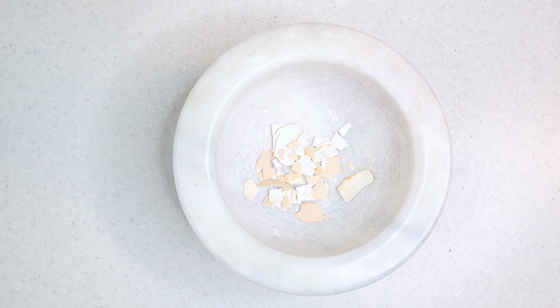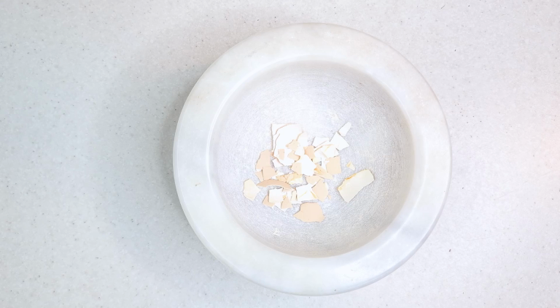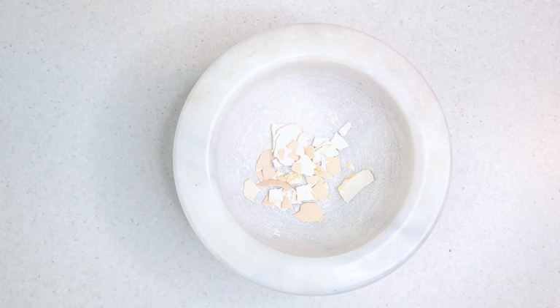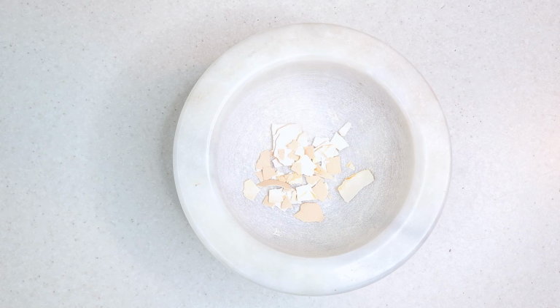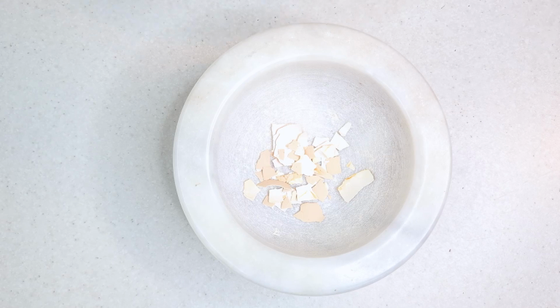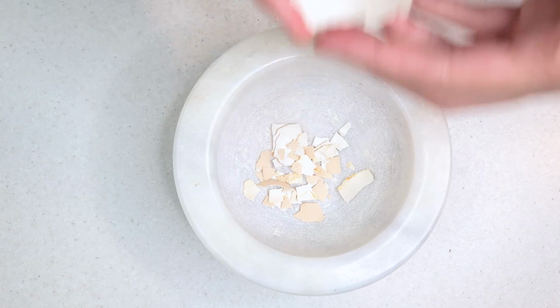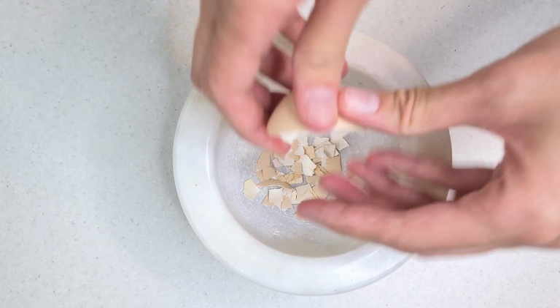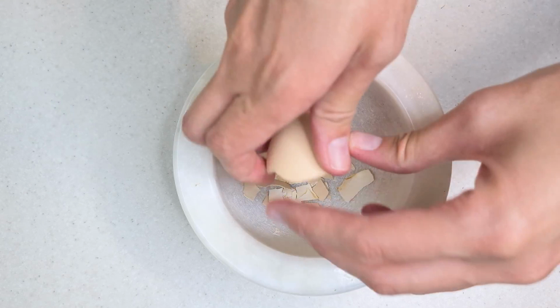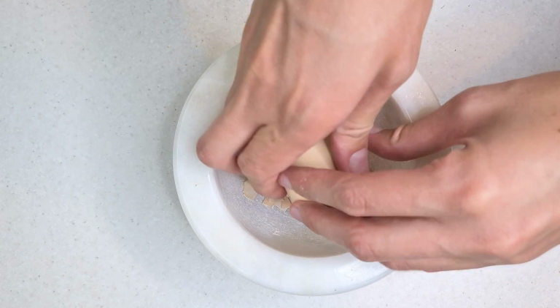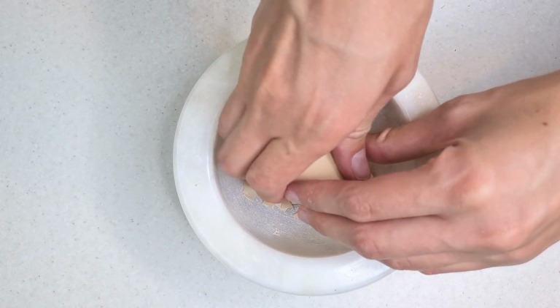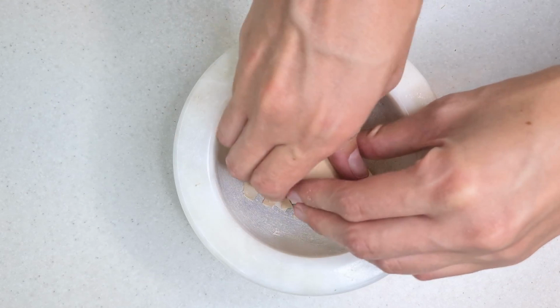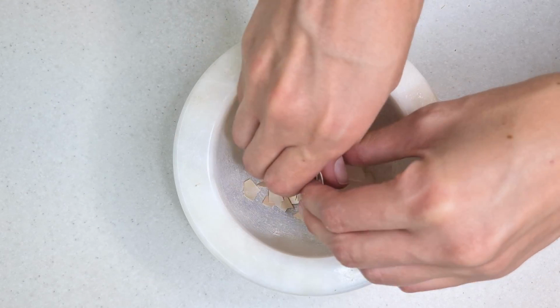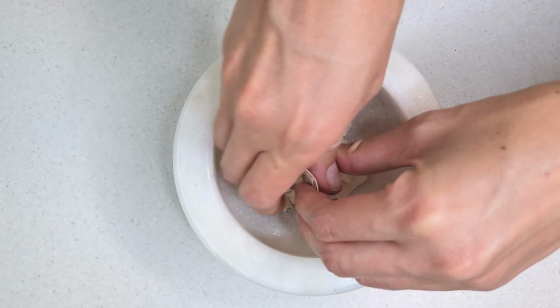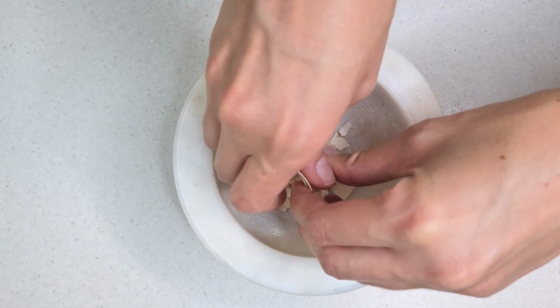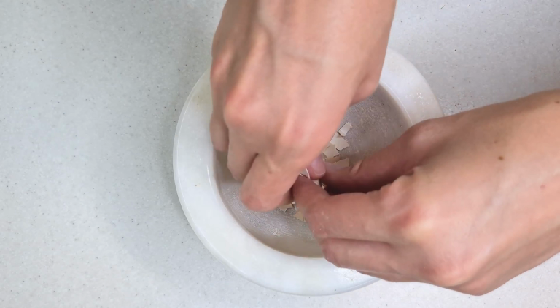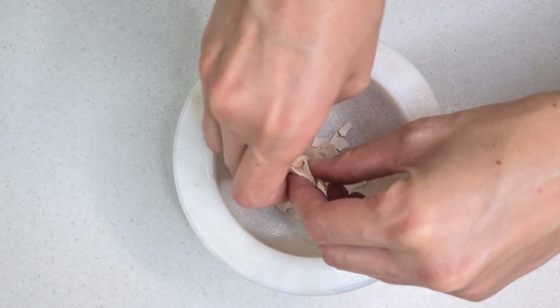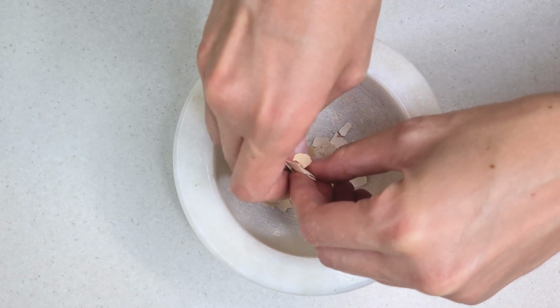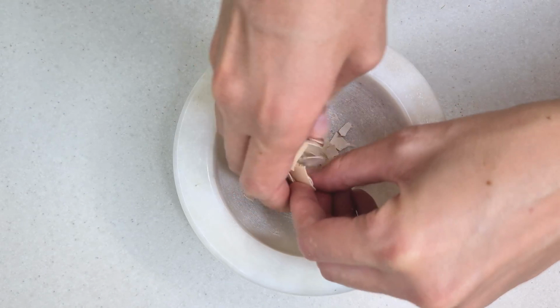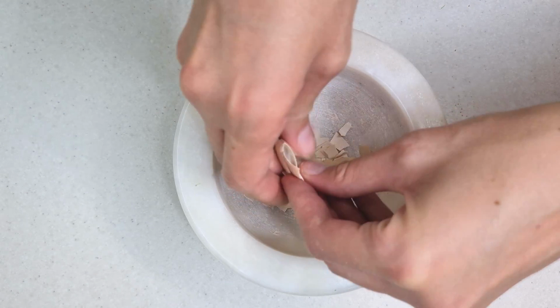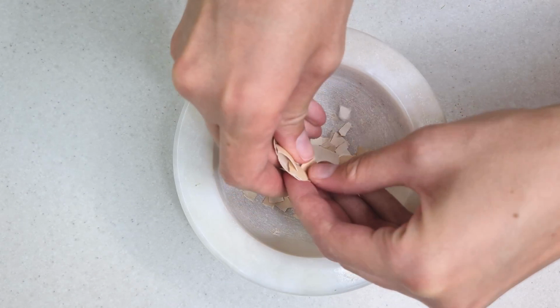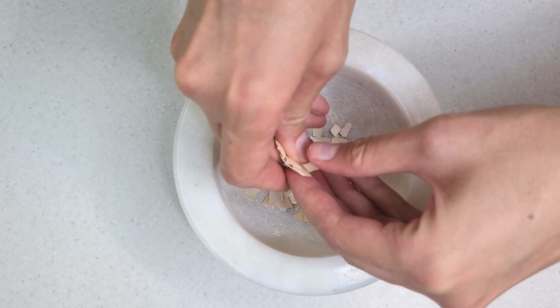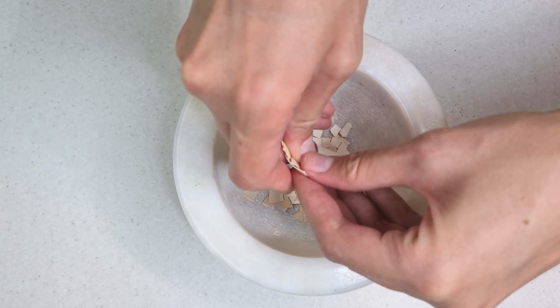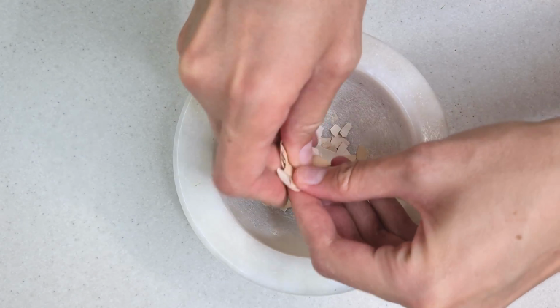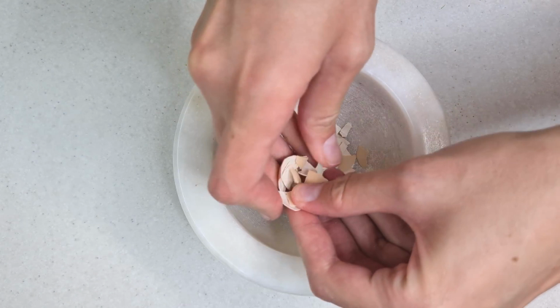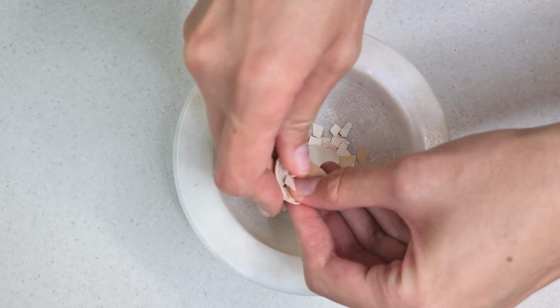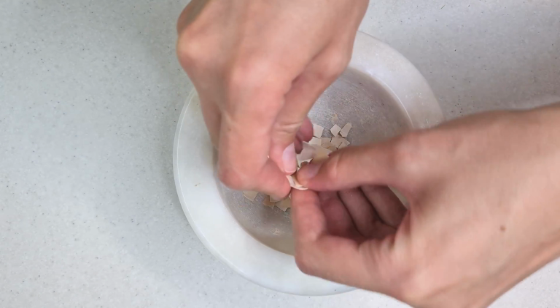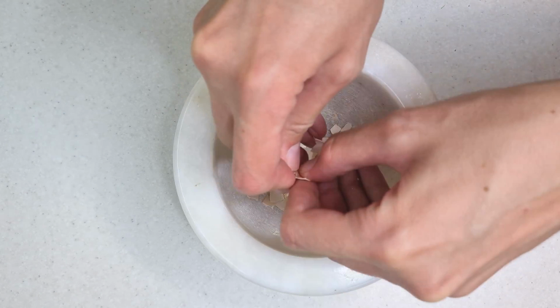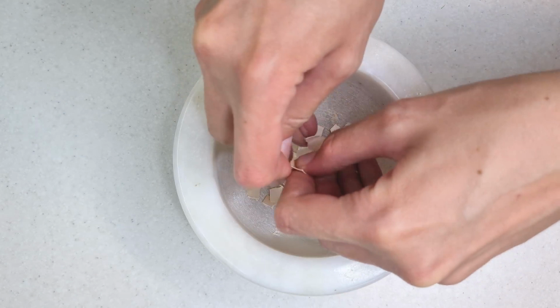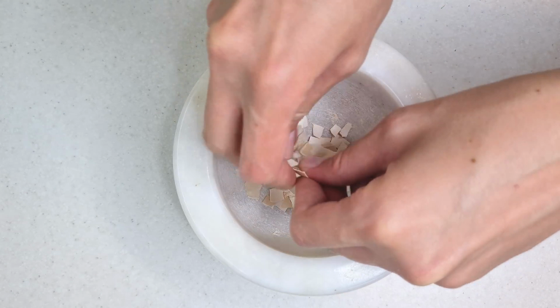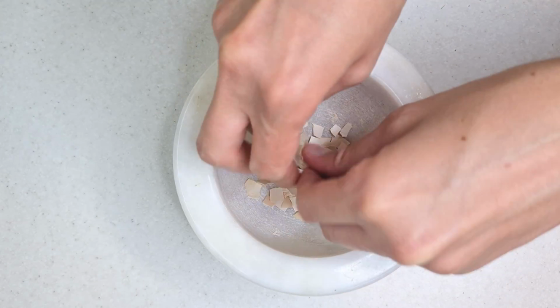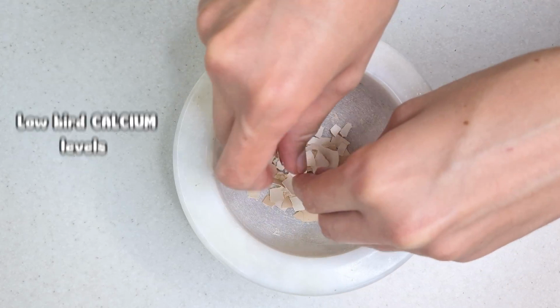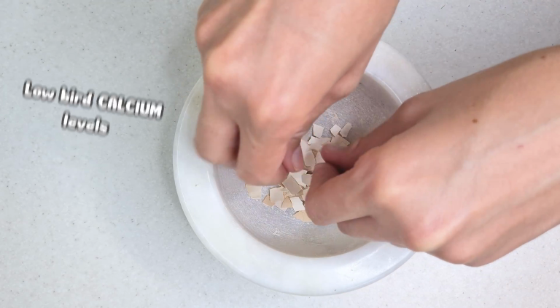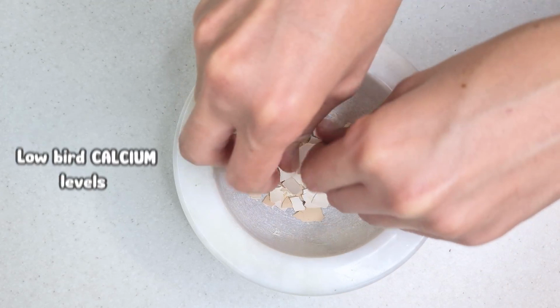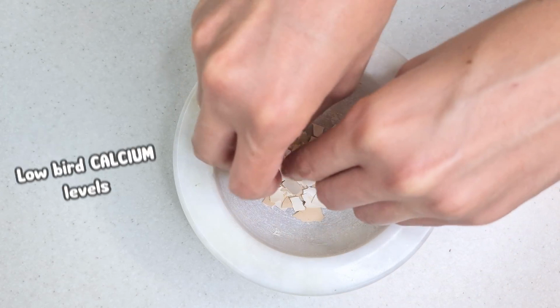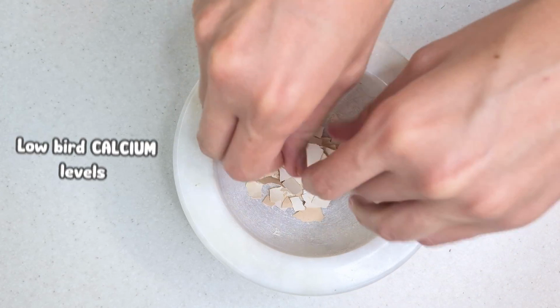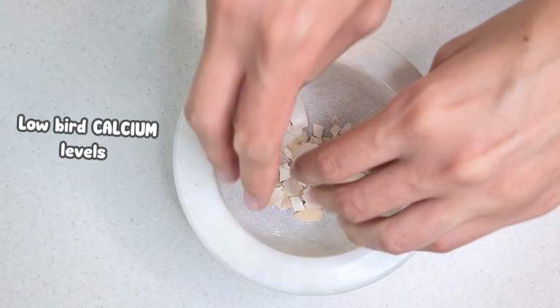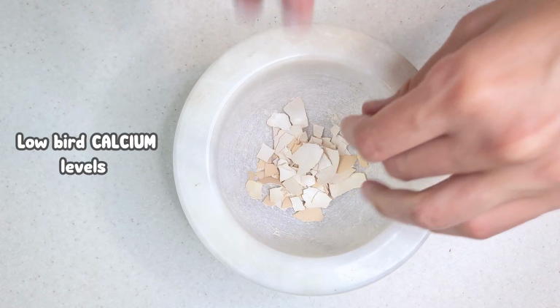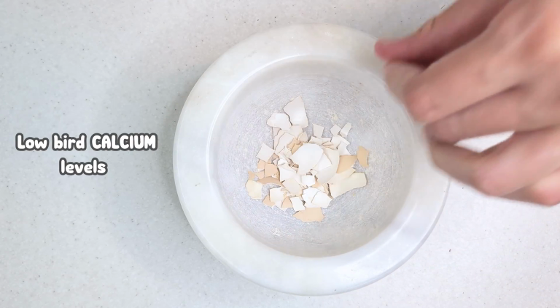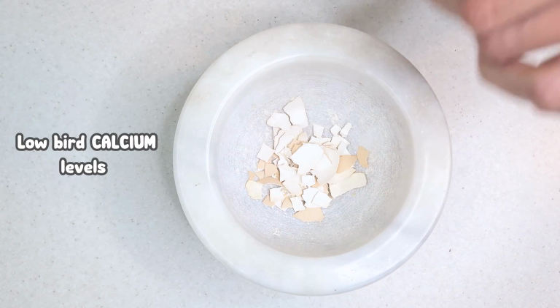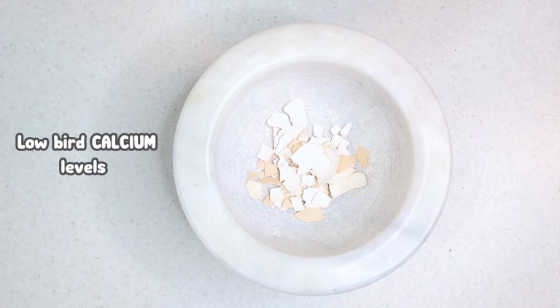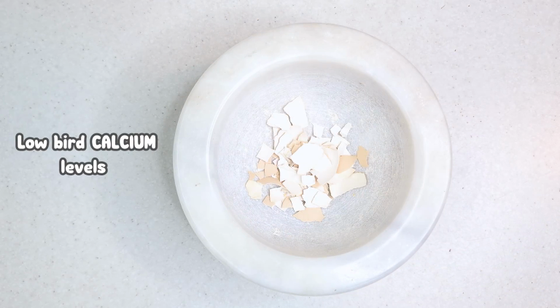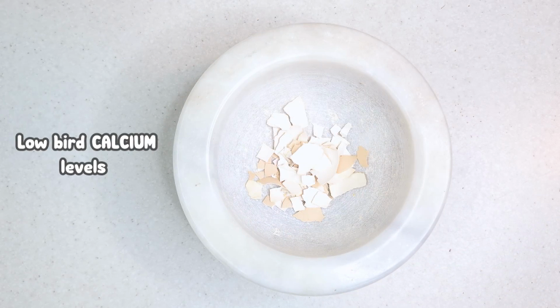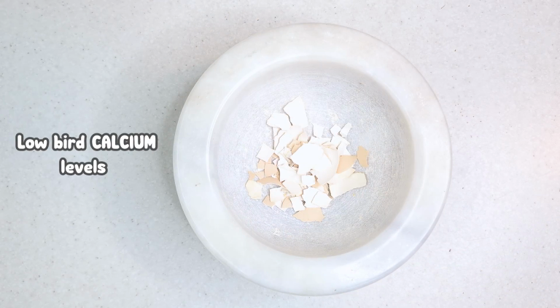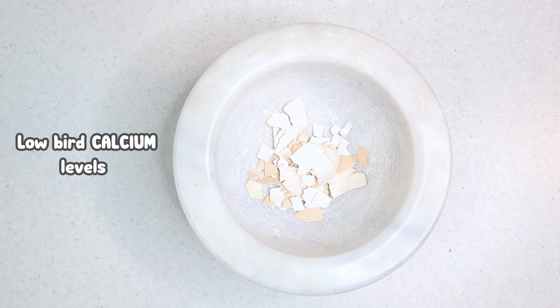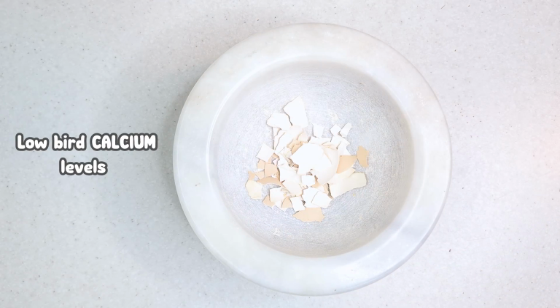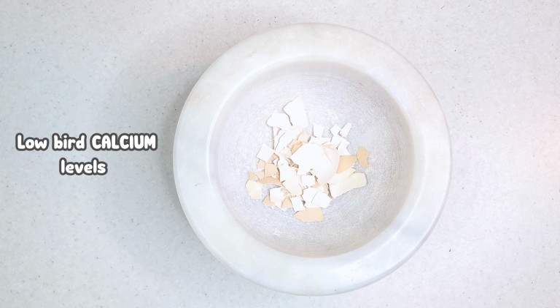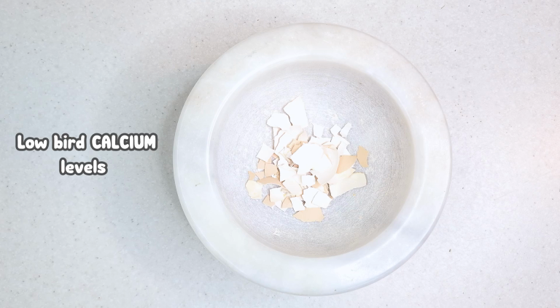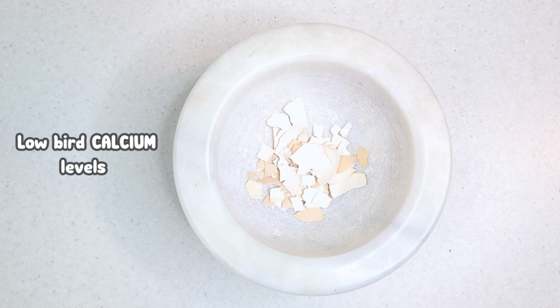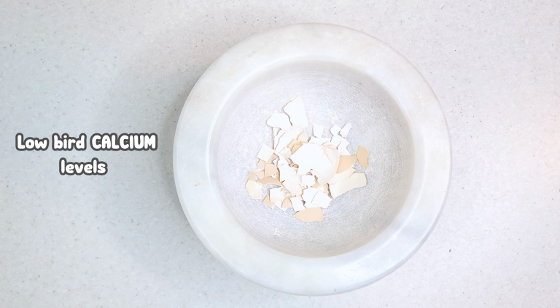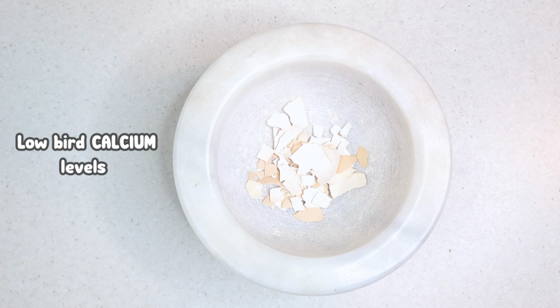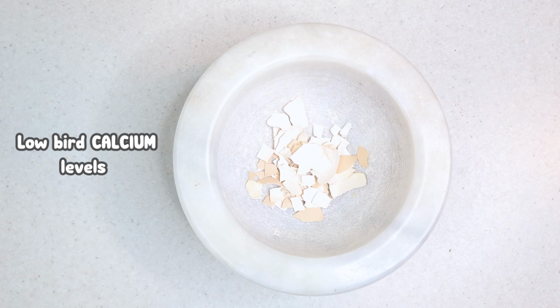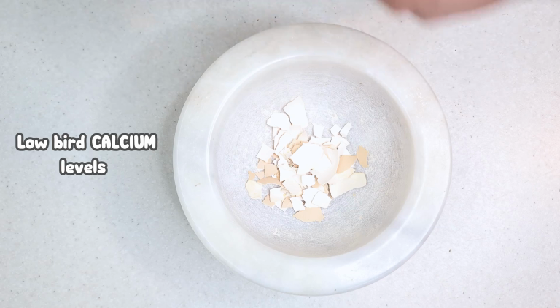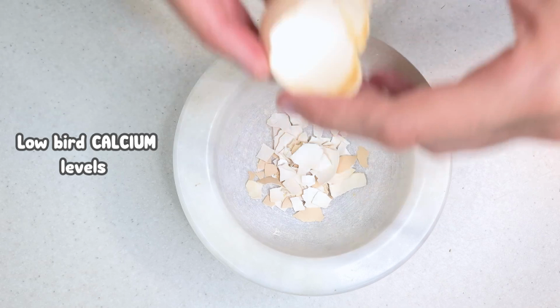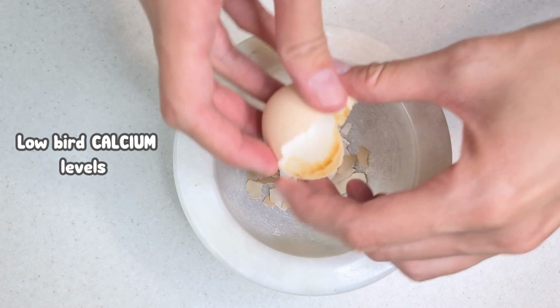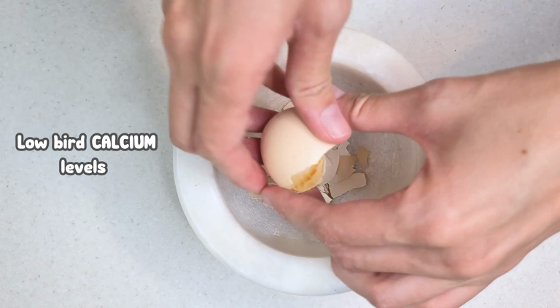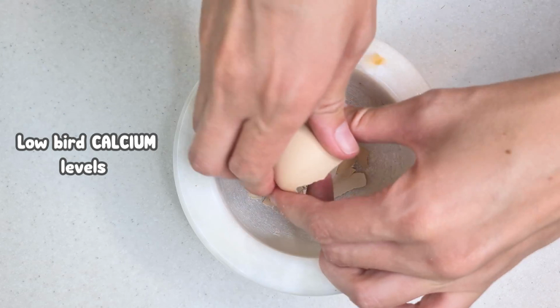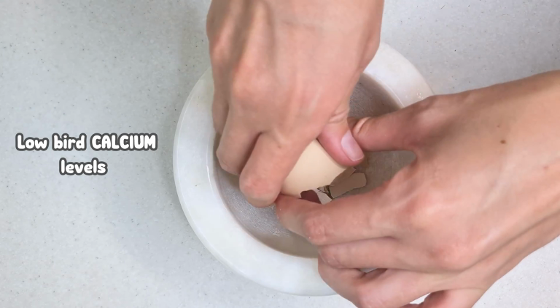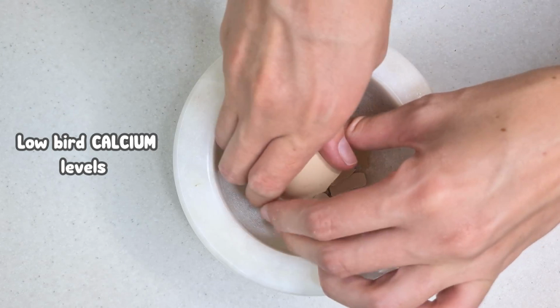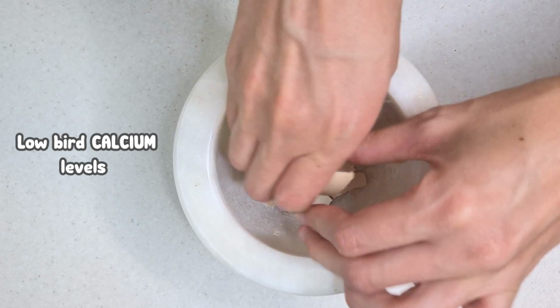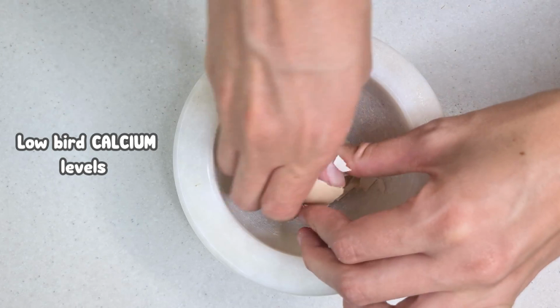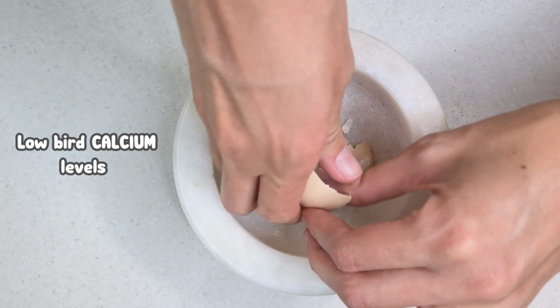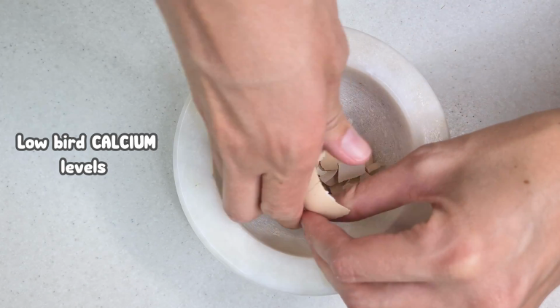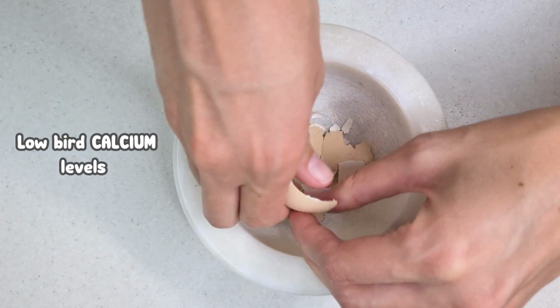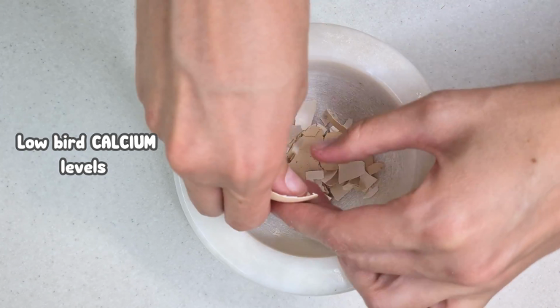Why you need to know about bird calcium. Low bird calcium levels is a very real problem that many pets experience.